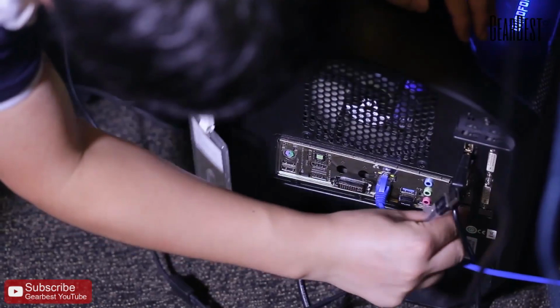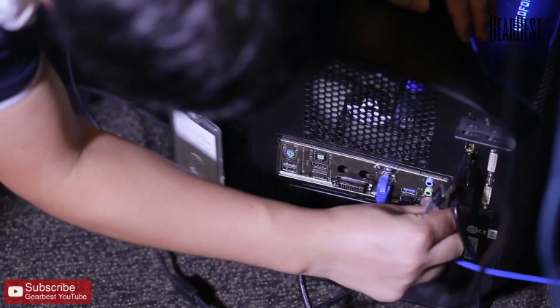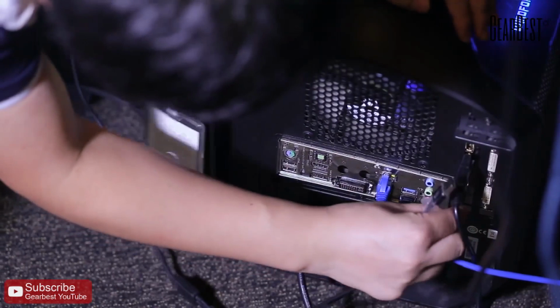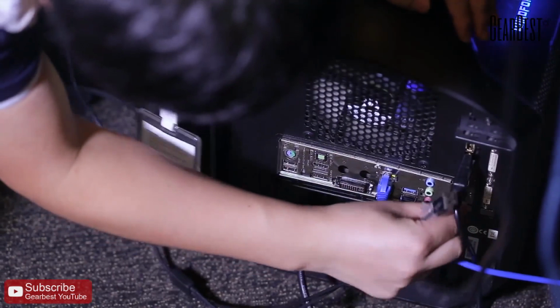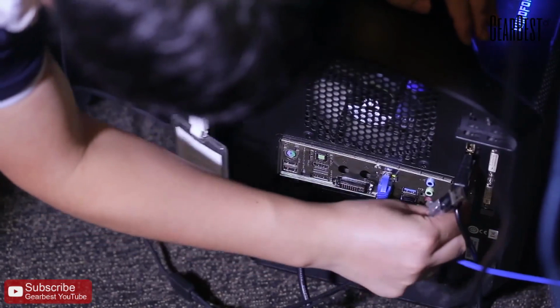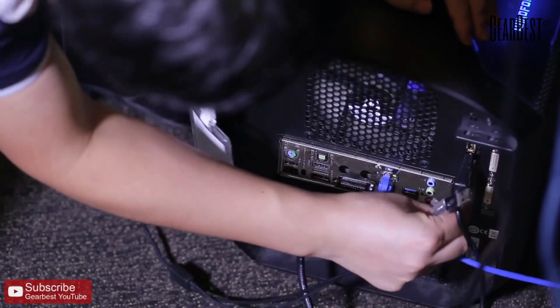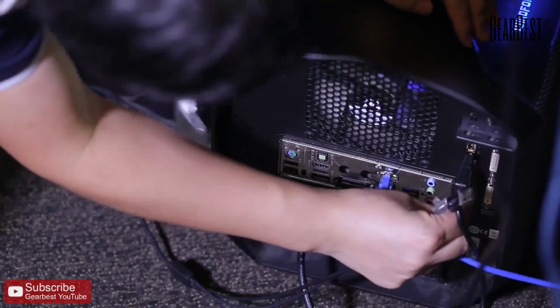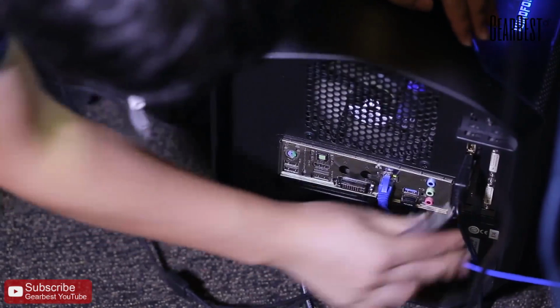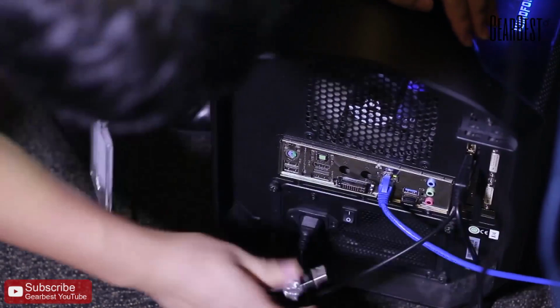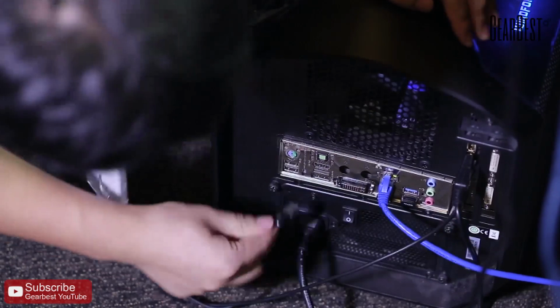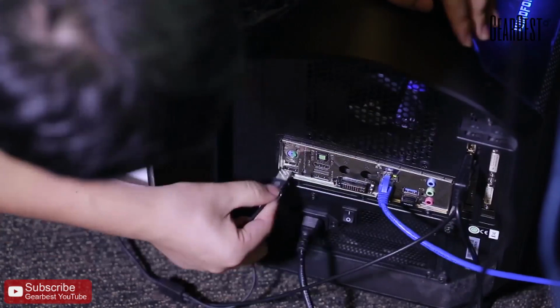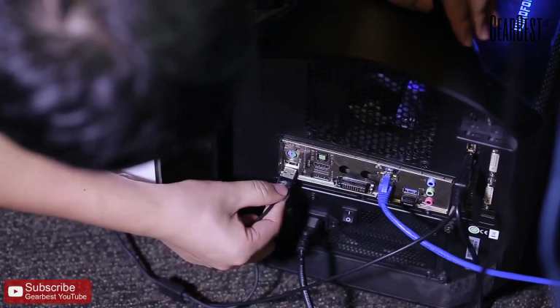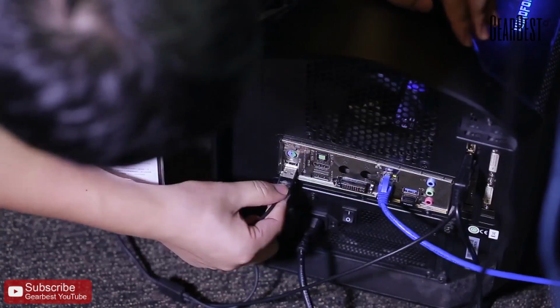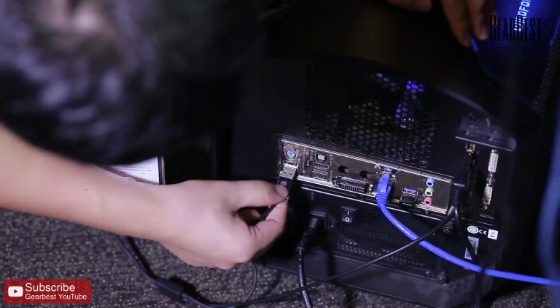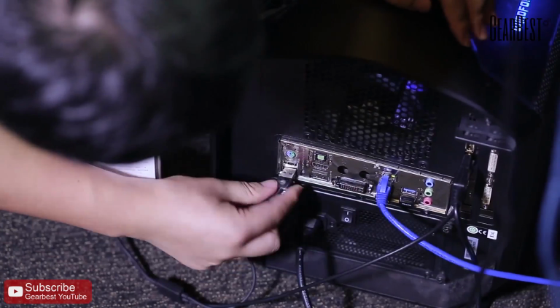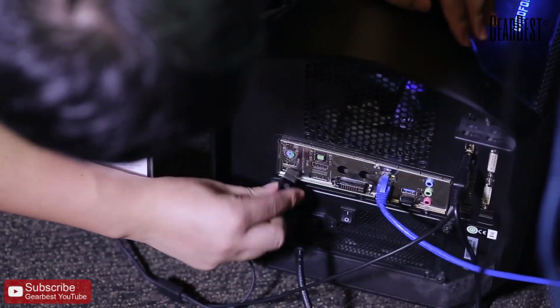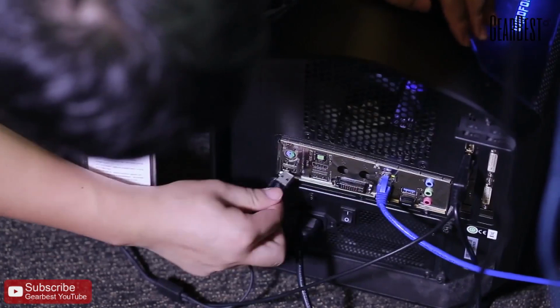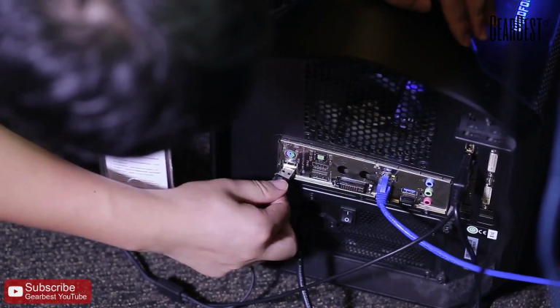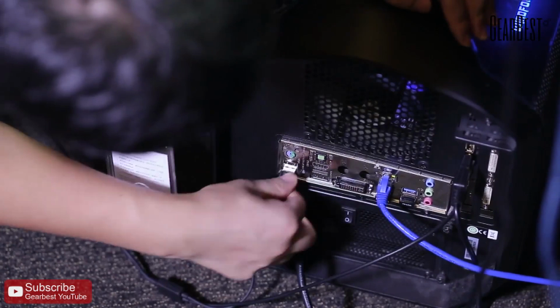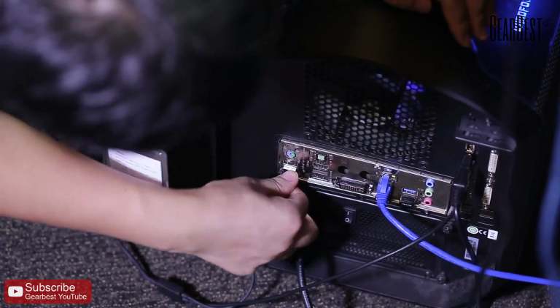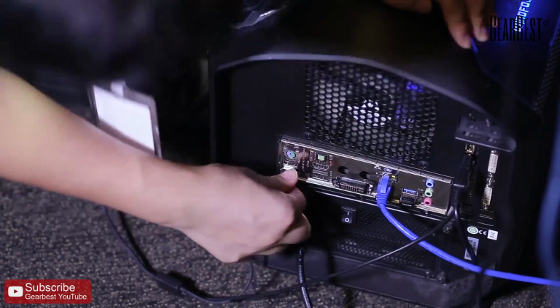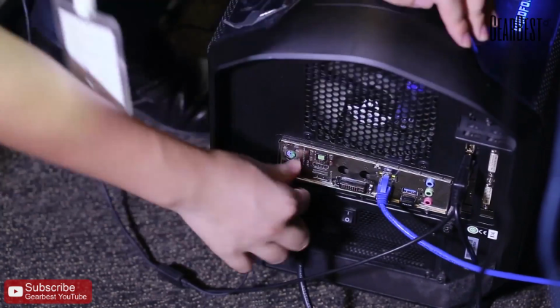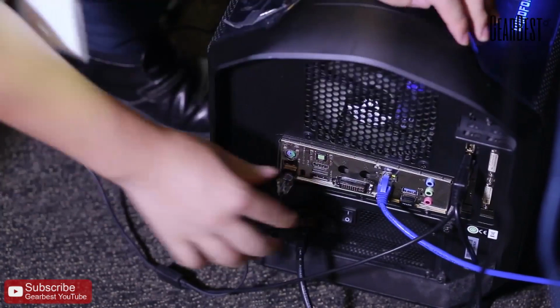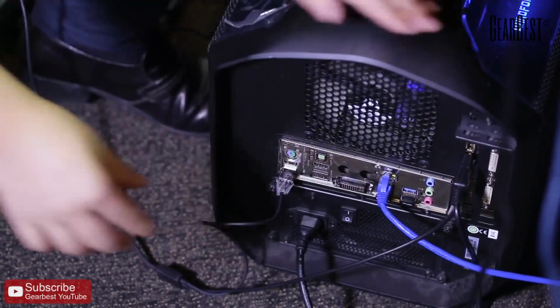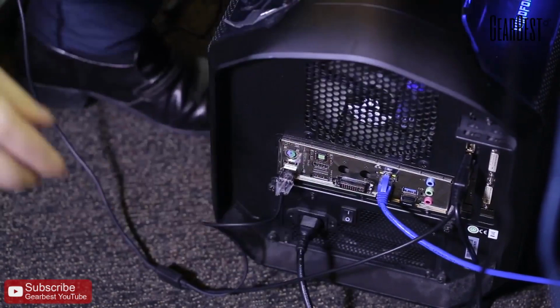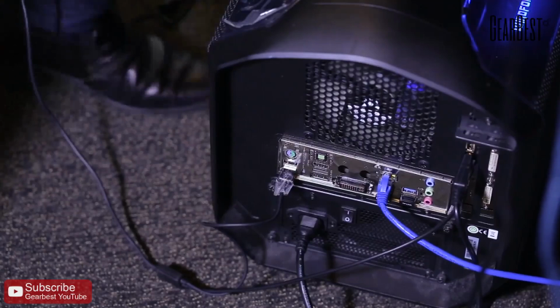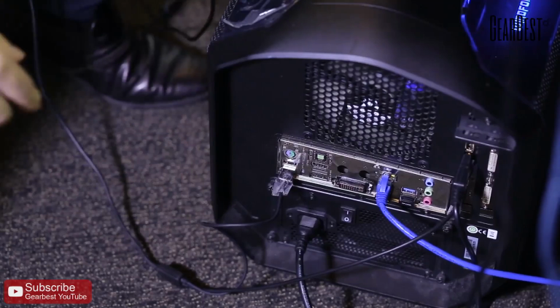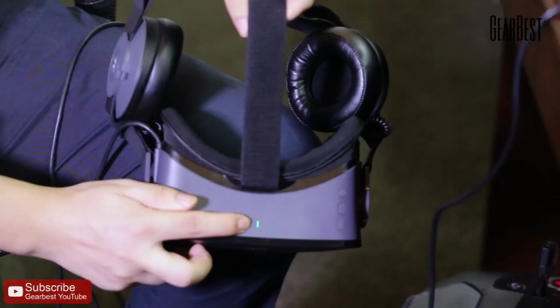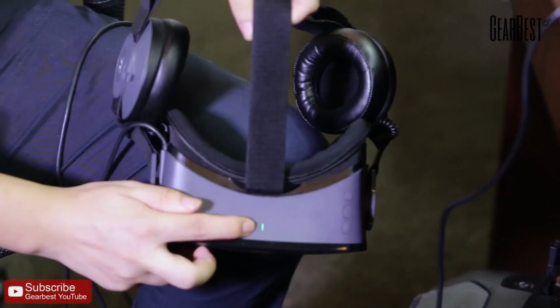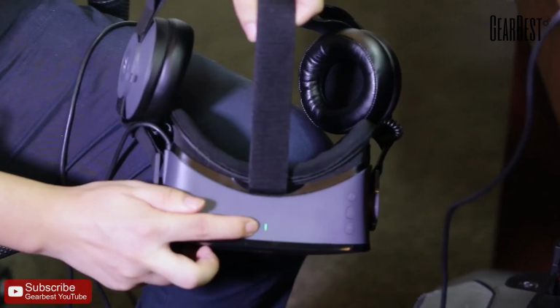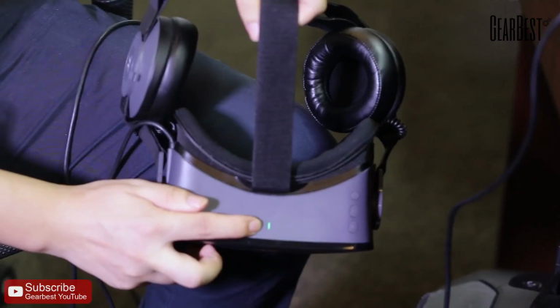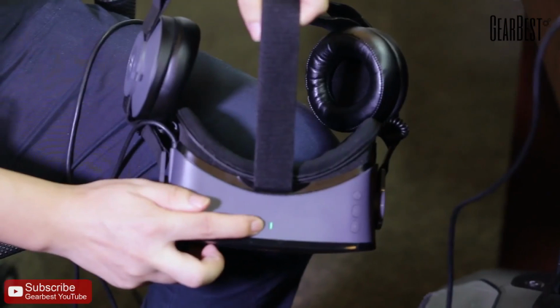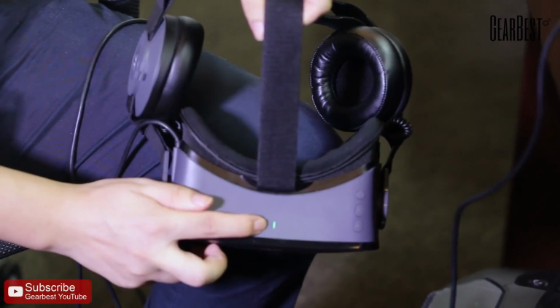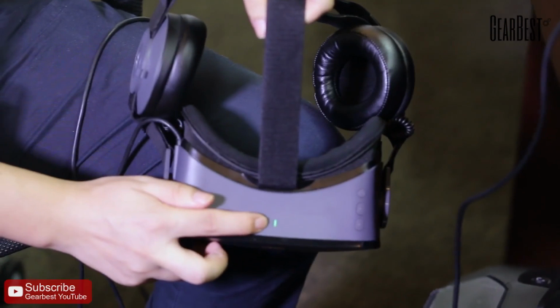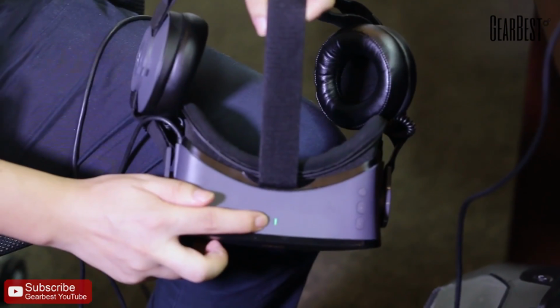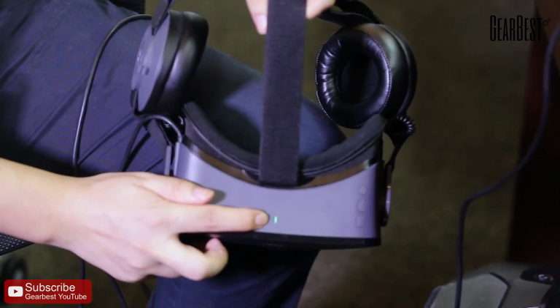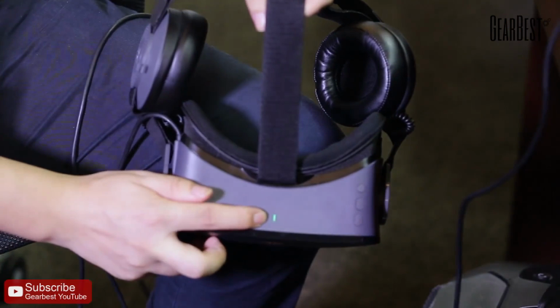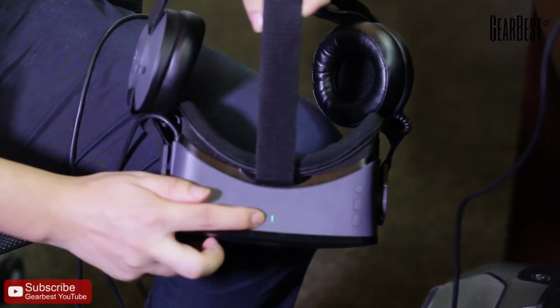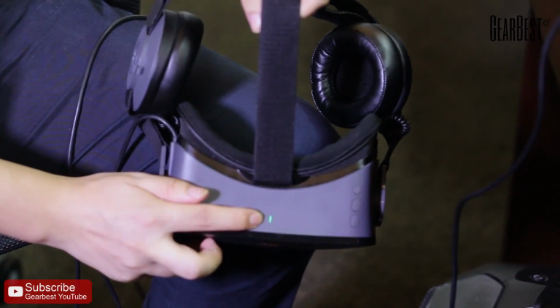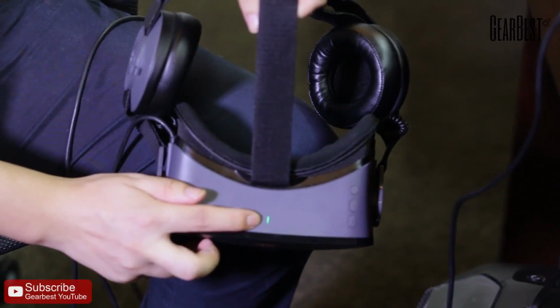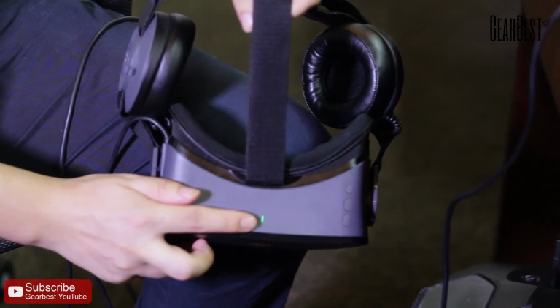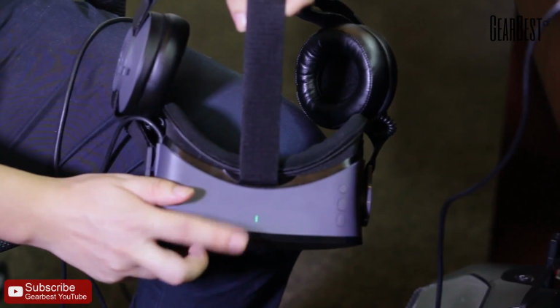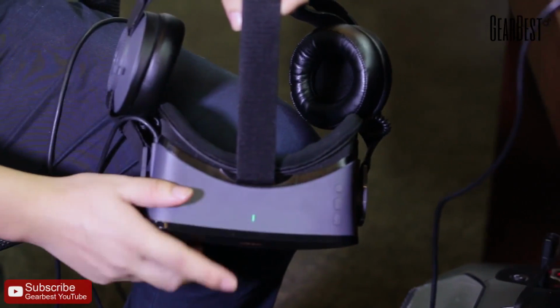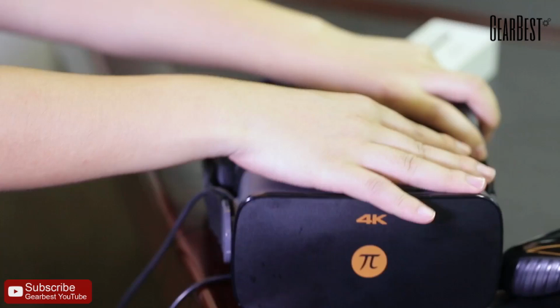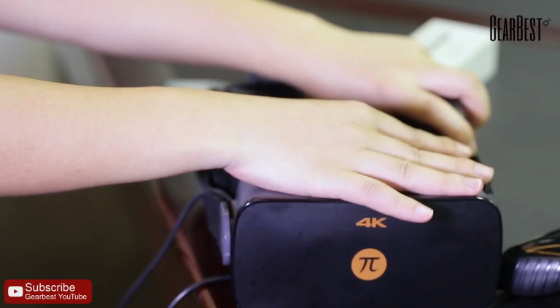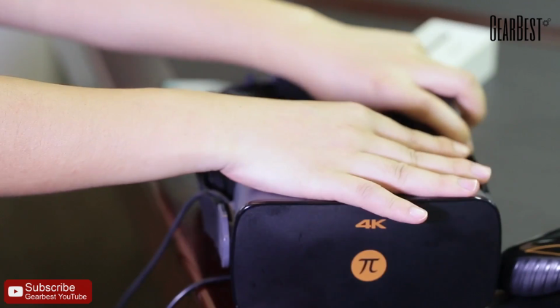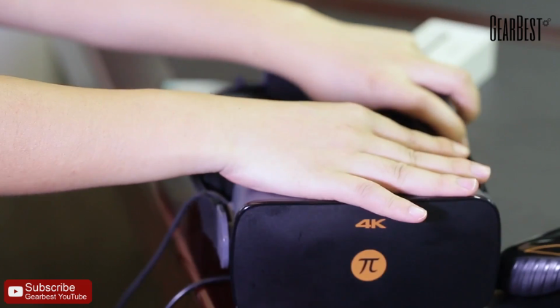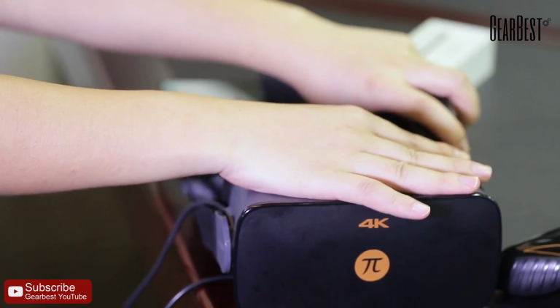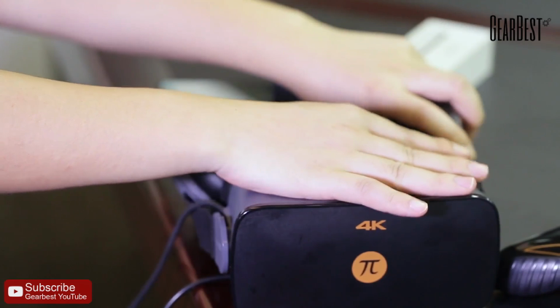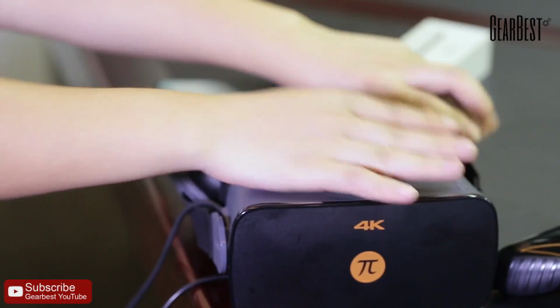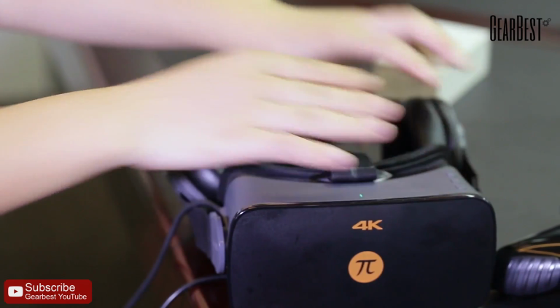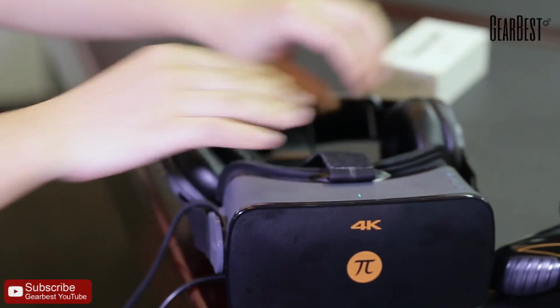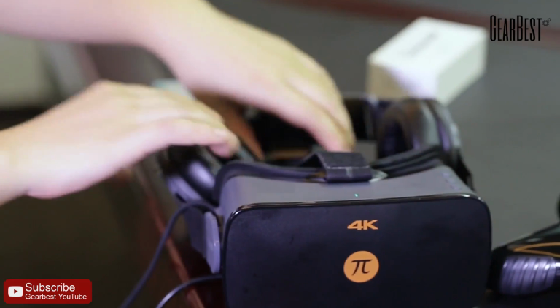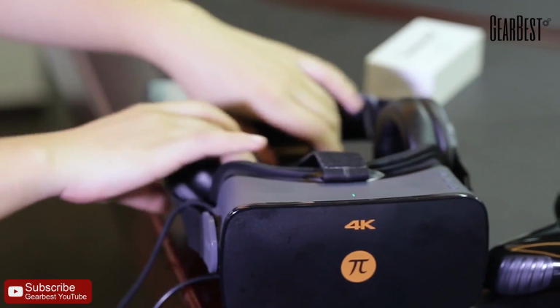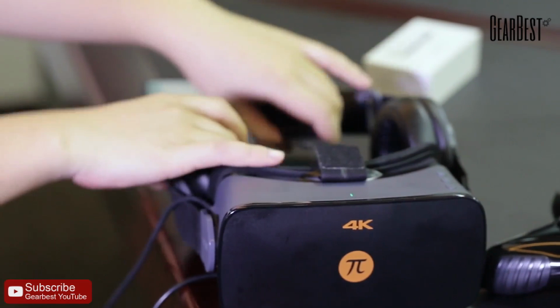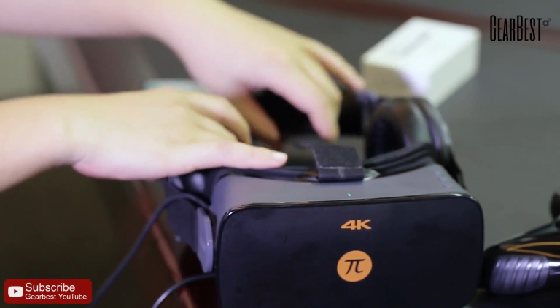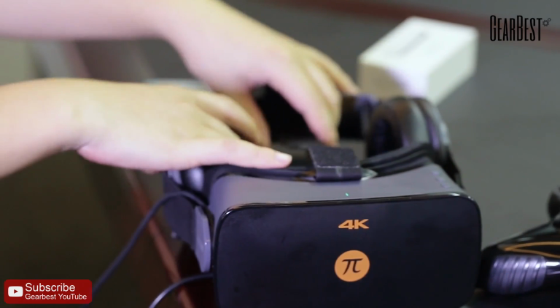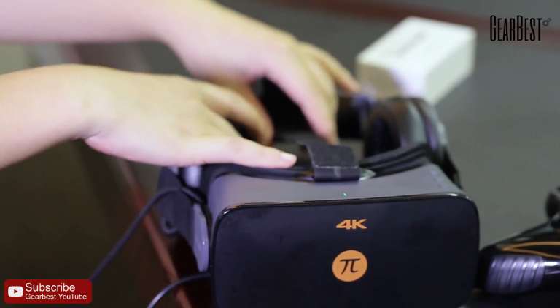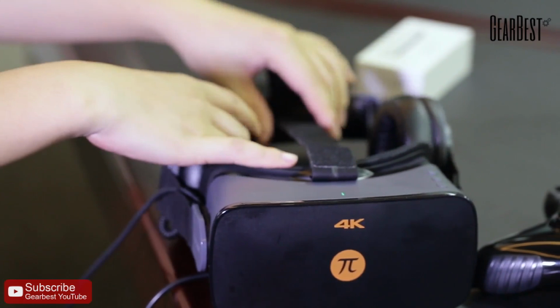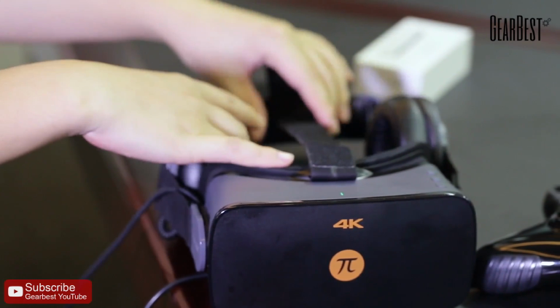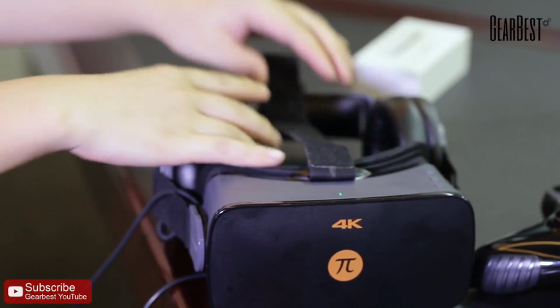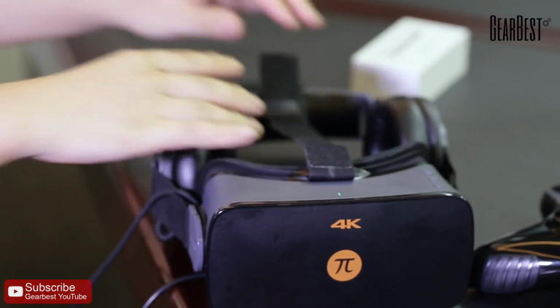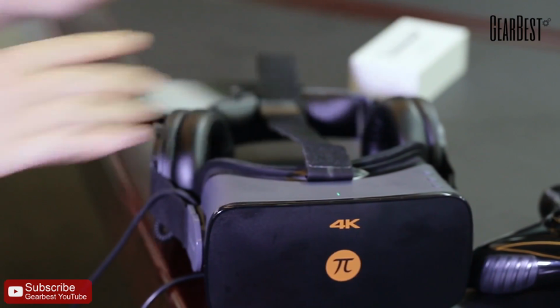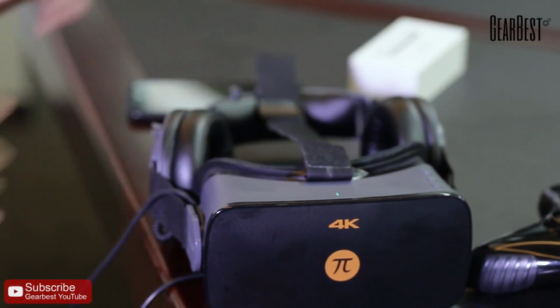Connect HDMI and USB to your computer. Next, download the PiPlay driver and install it on your computer.